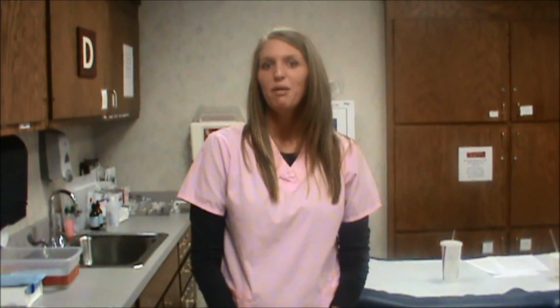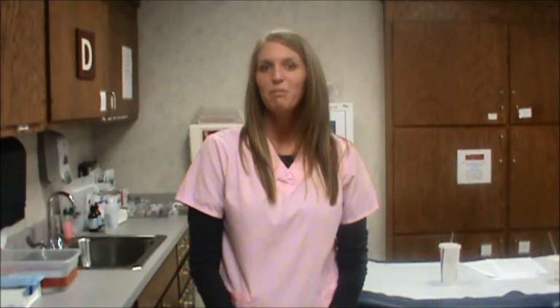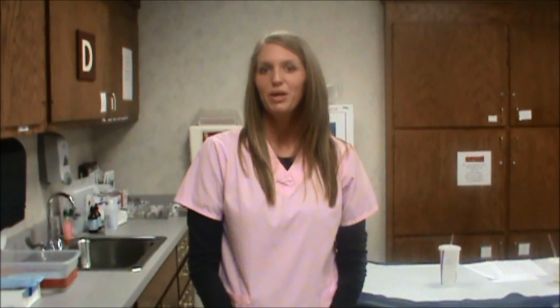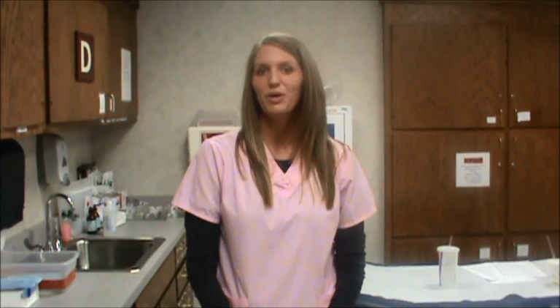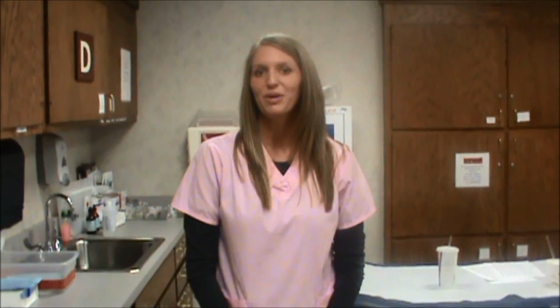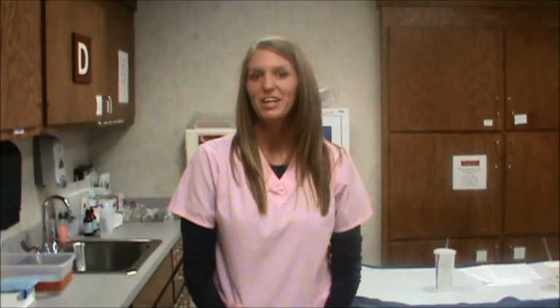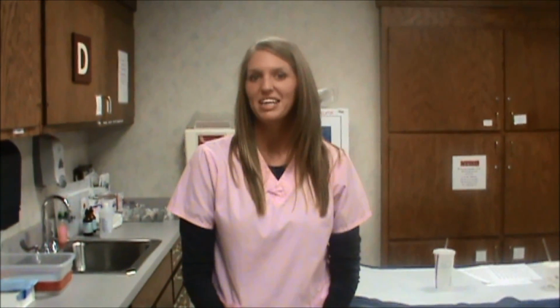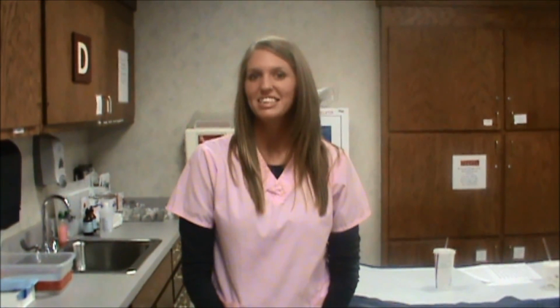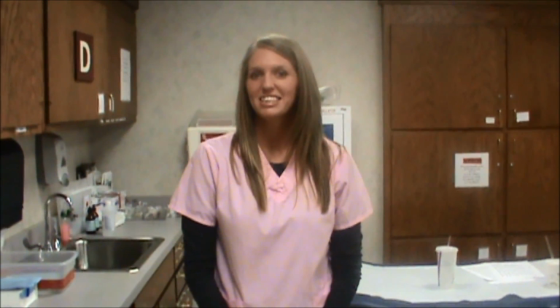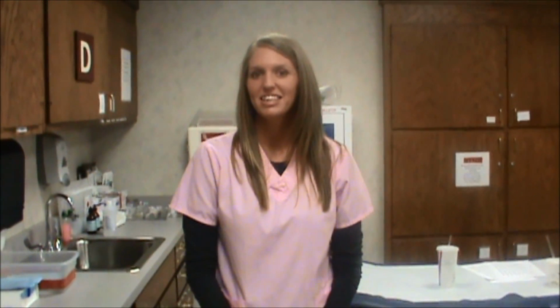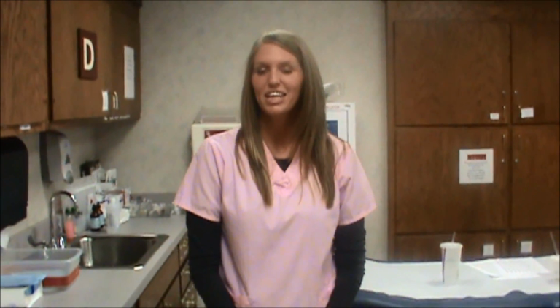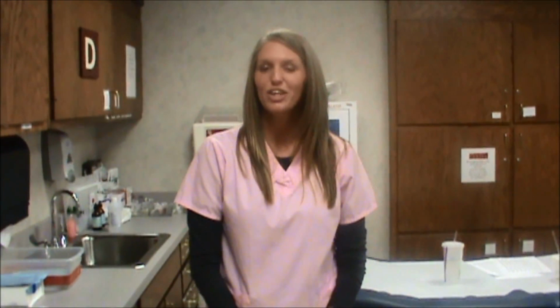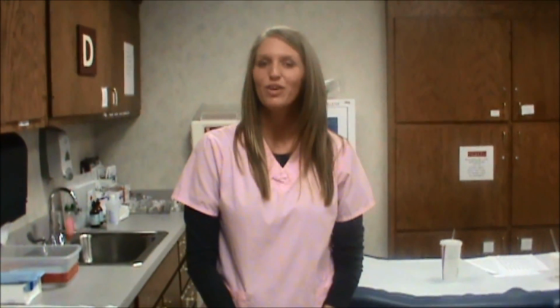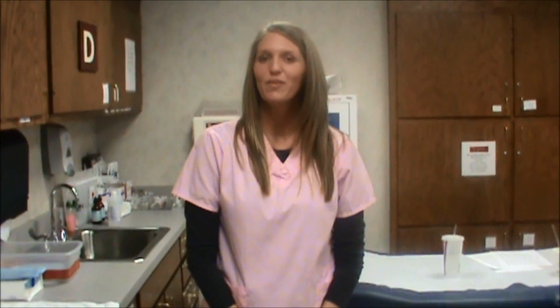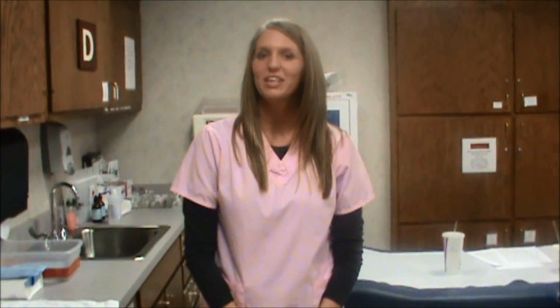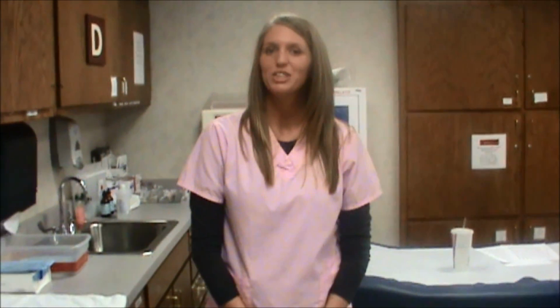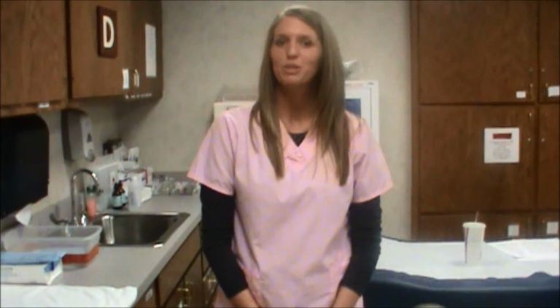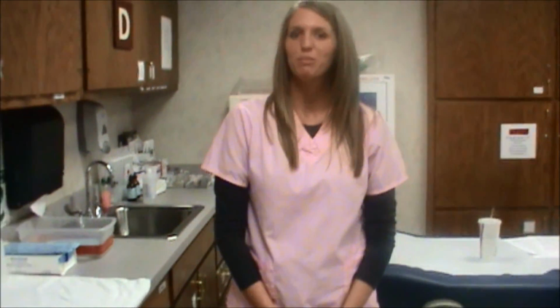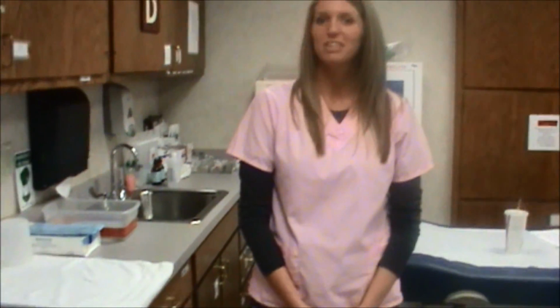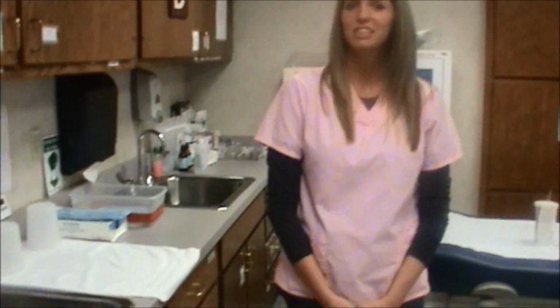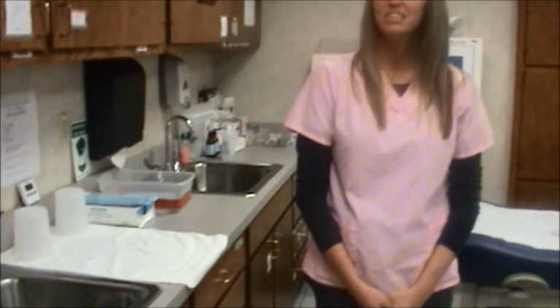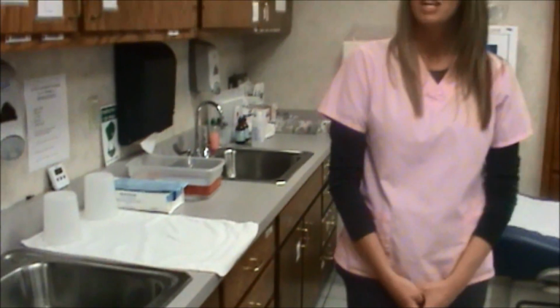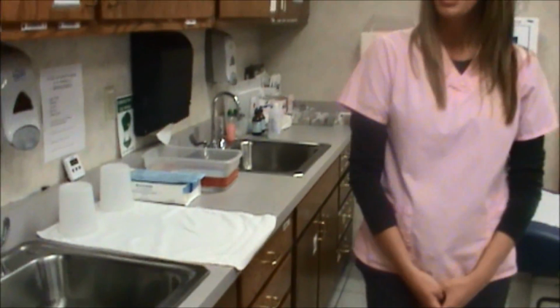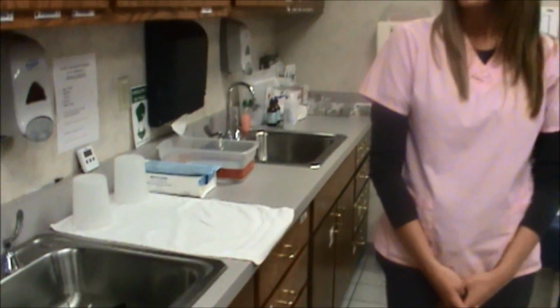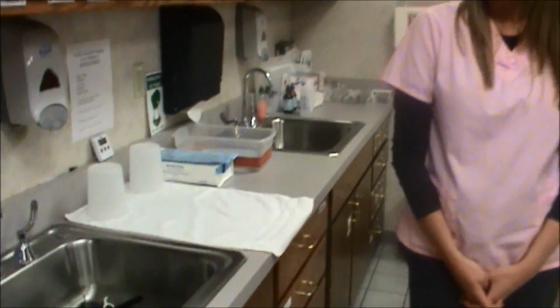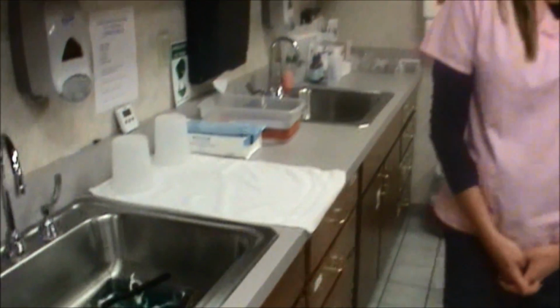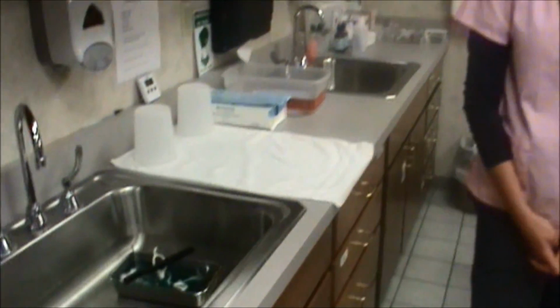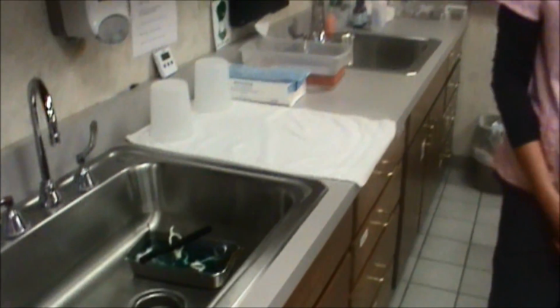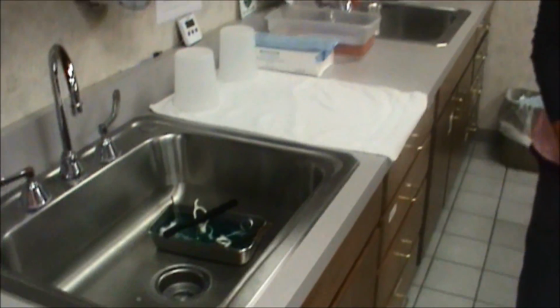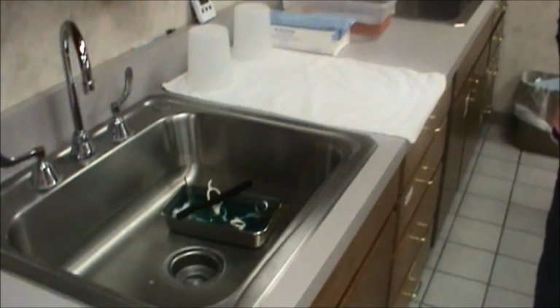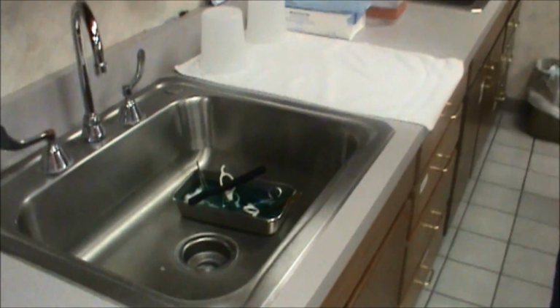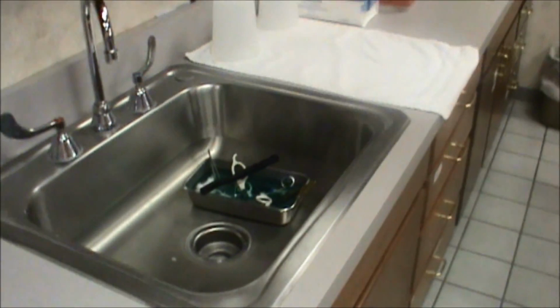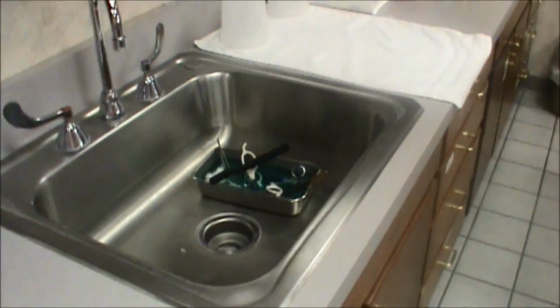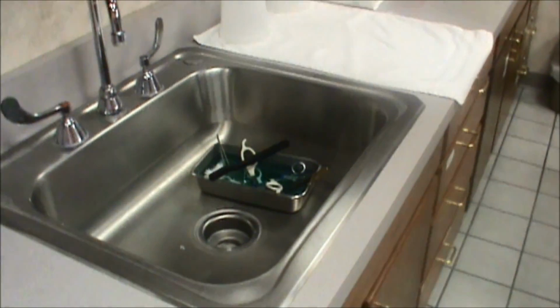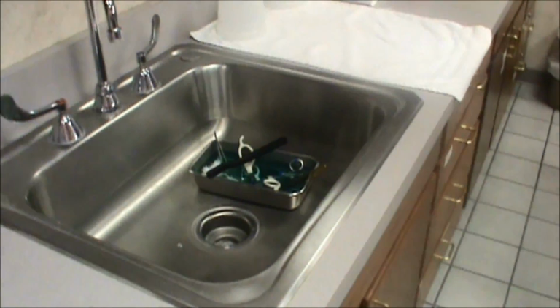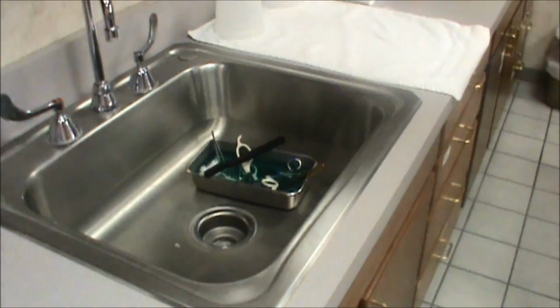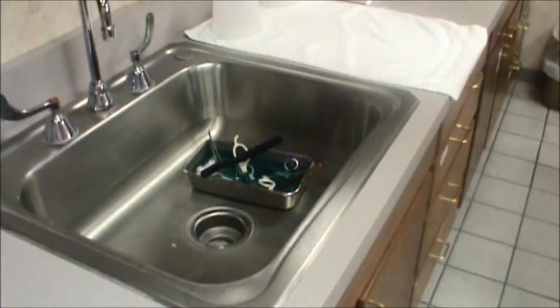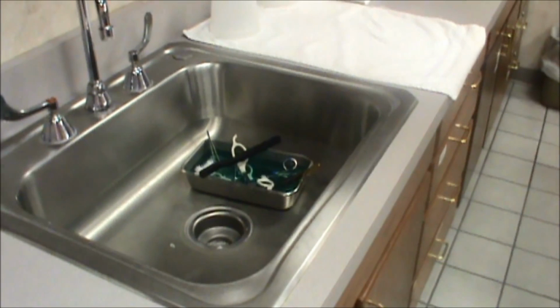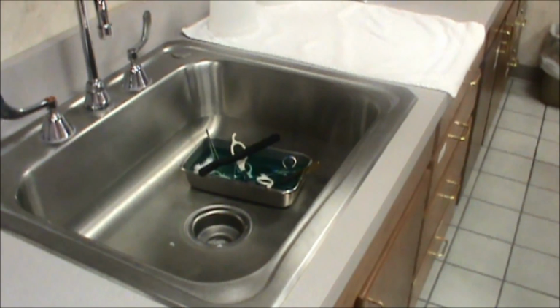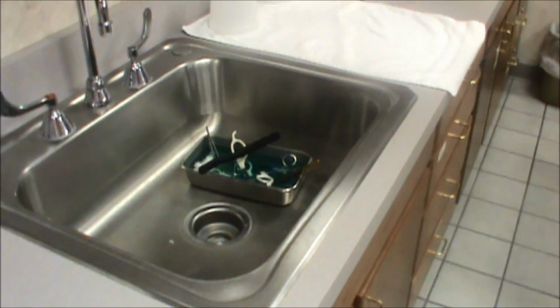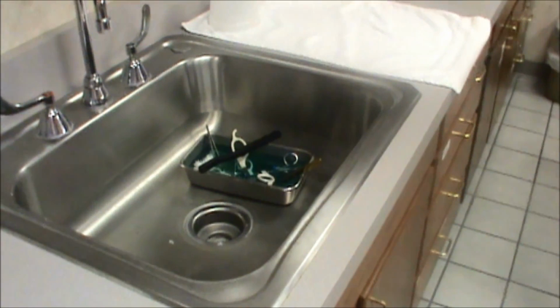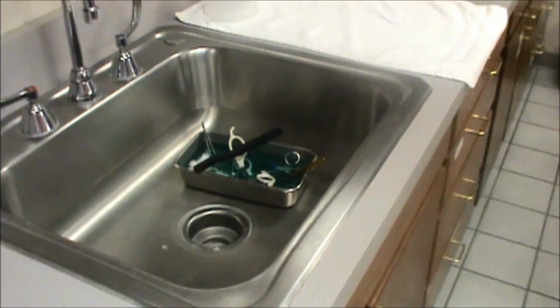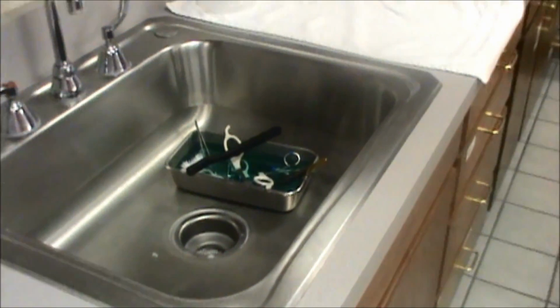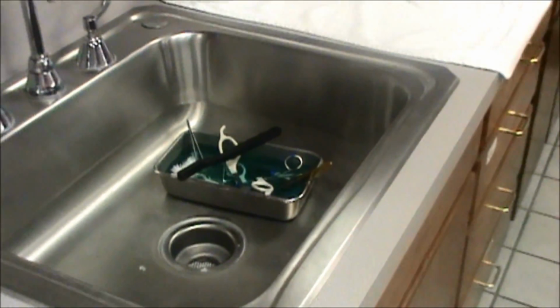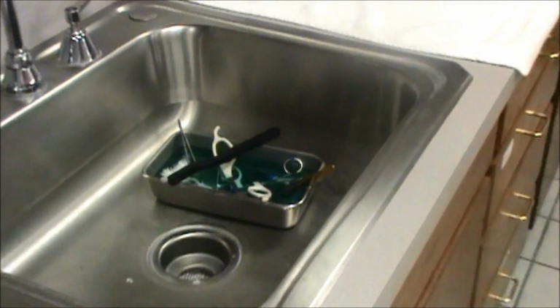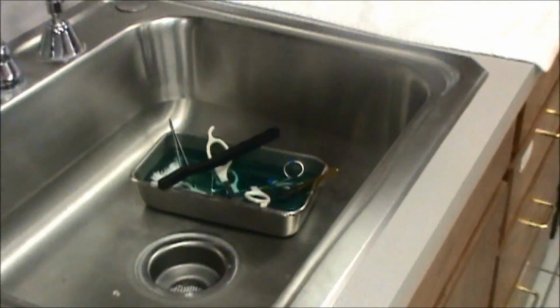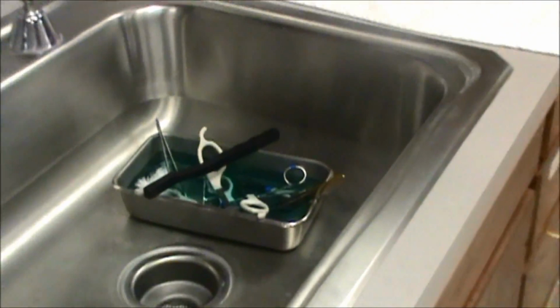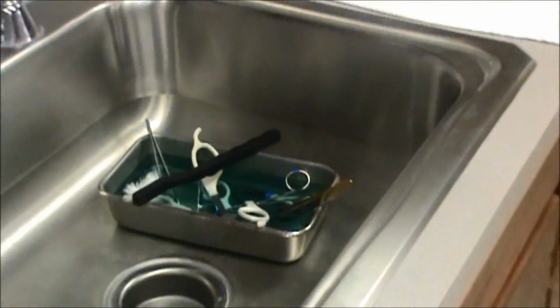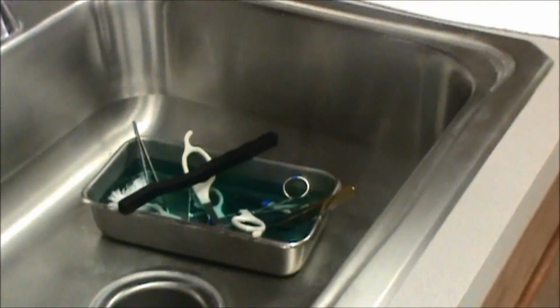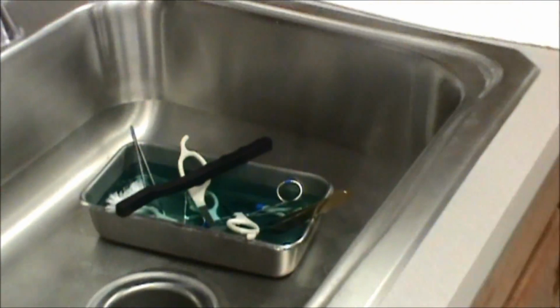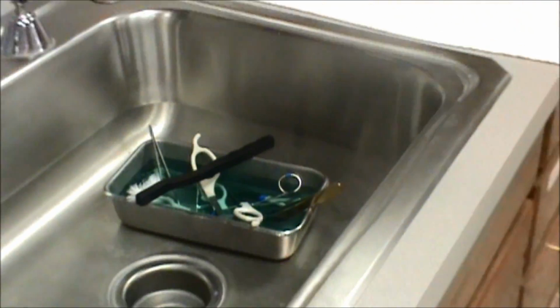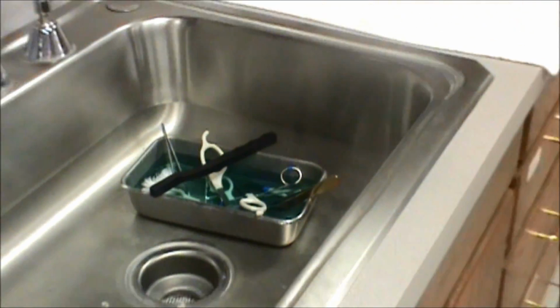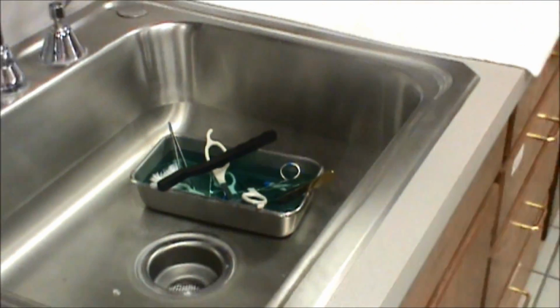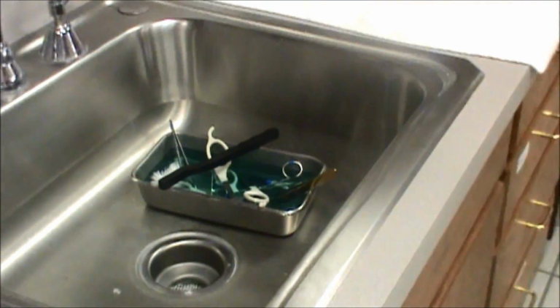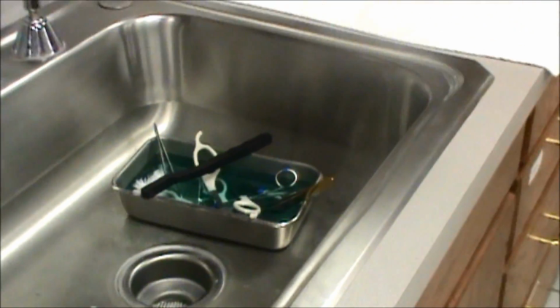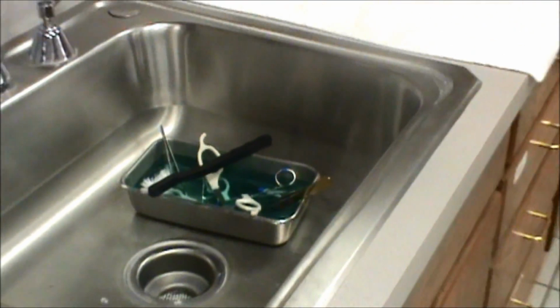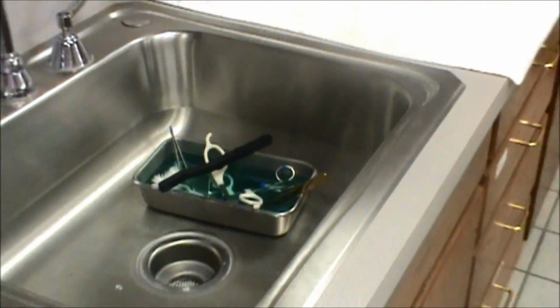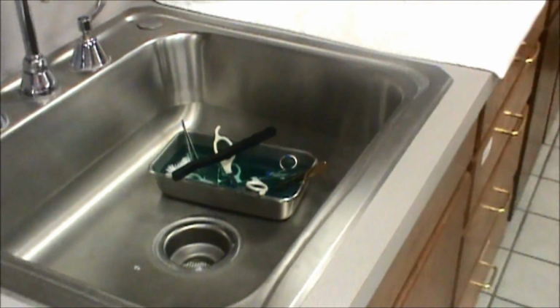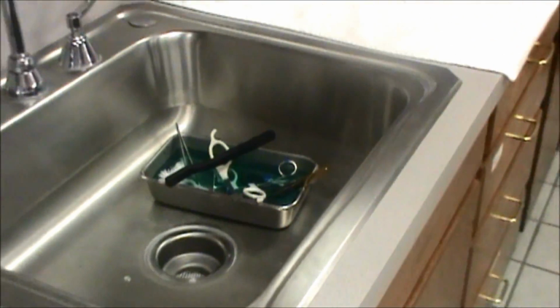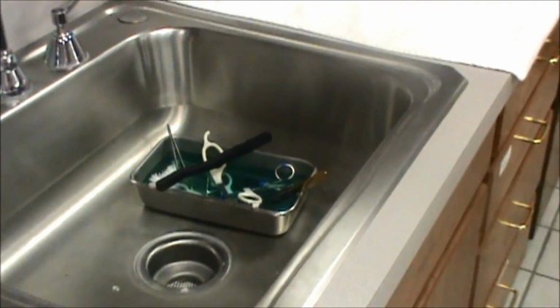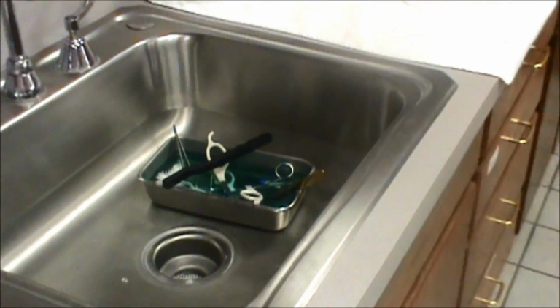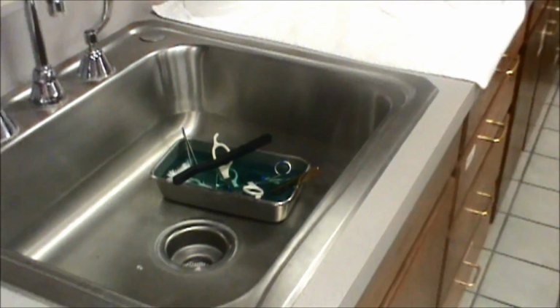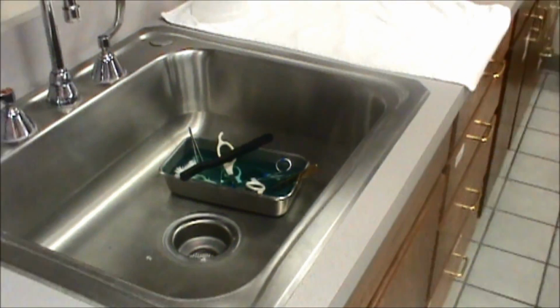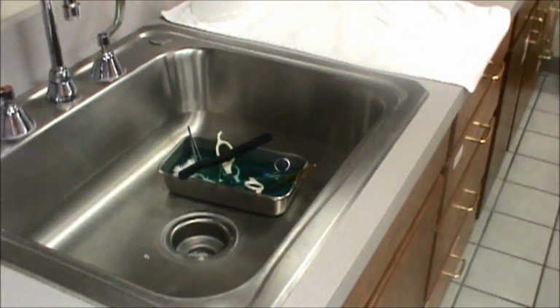Be courteous. Clean your own instruments. We've all seen that pan in the sink overflowing with instruments that need to be cleaned.